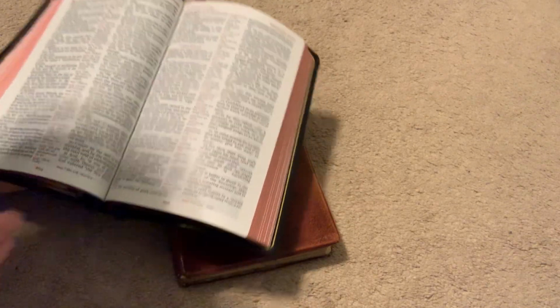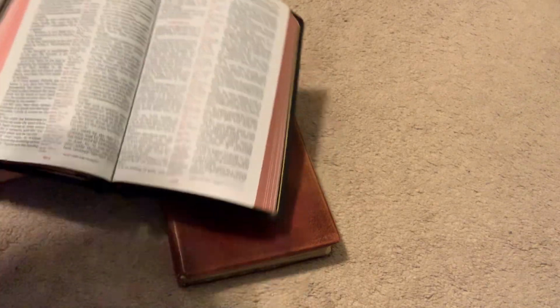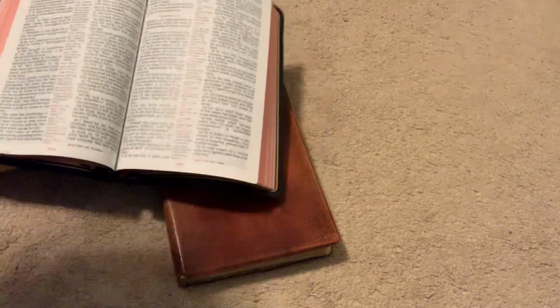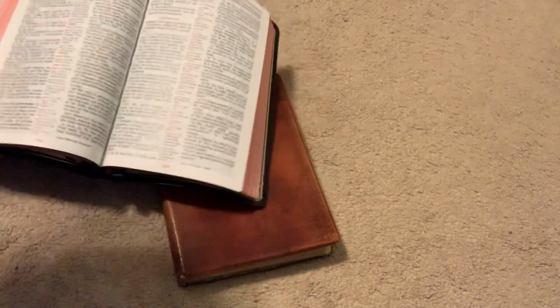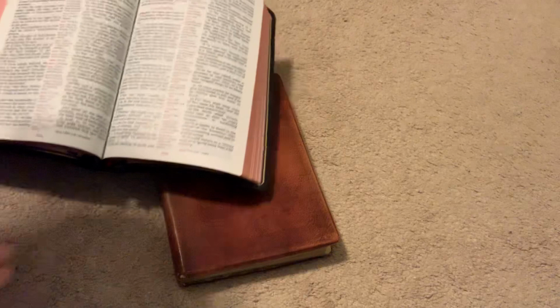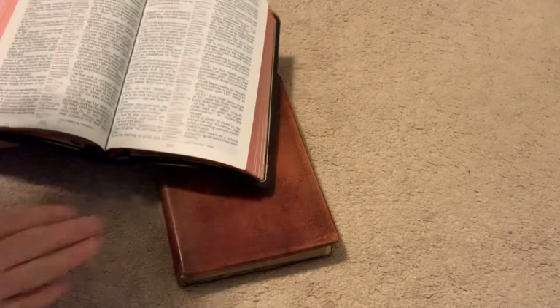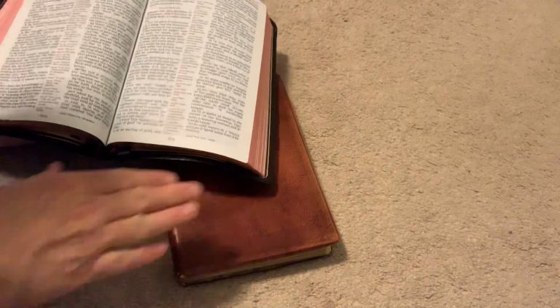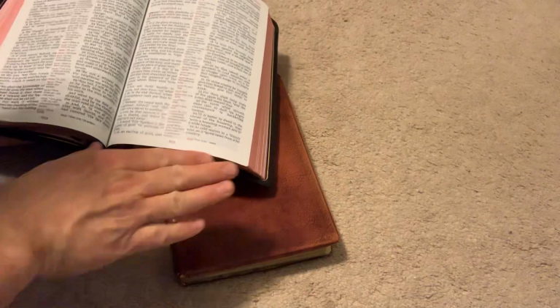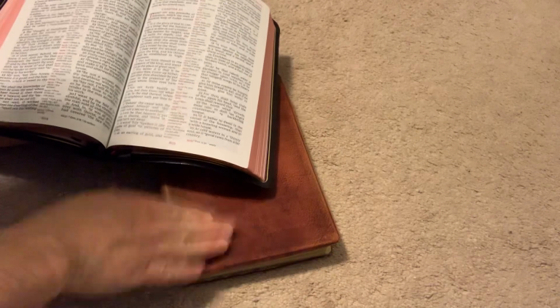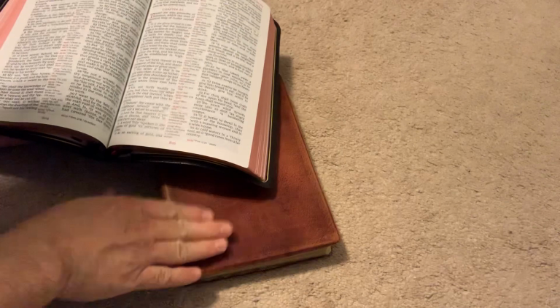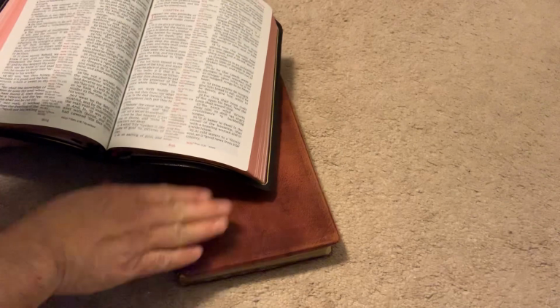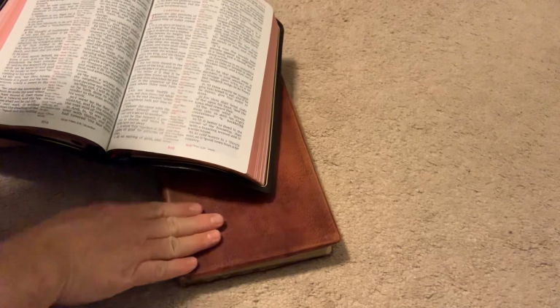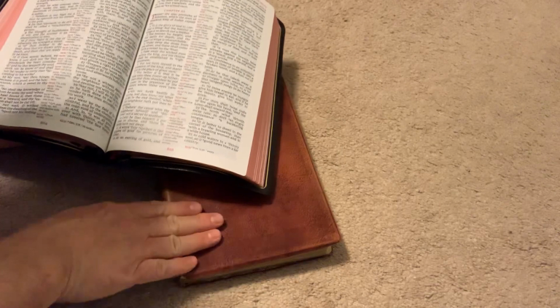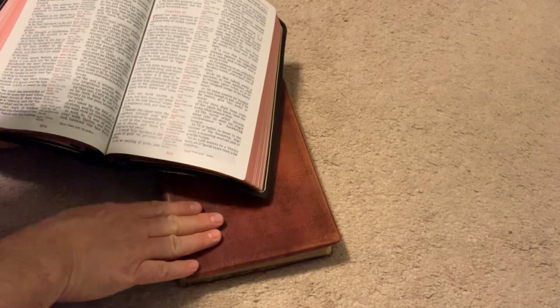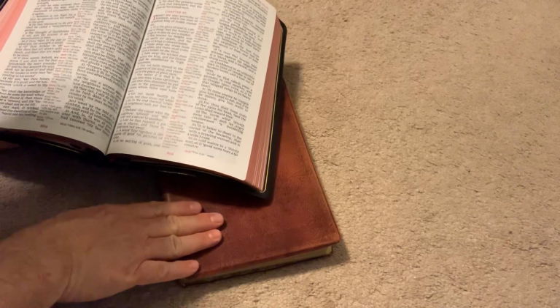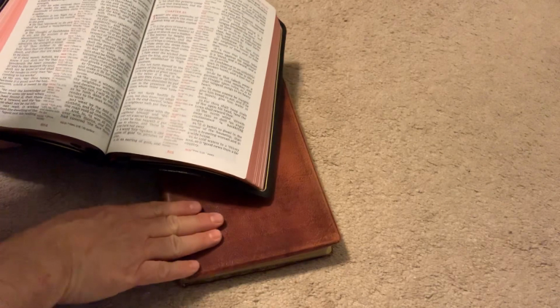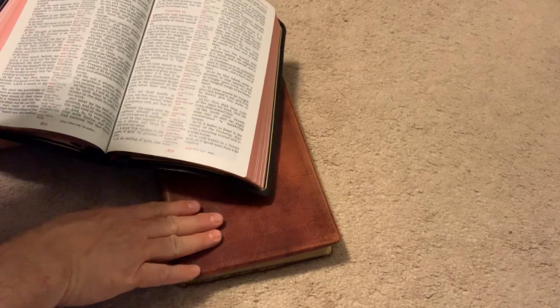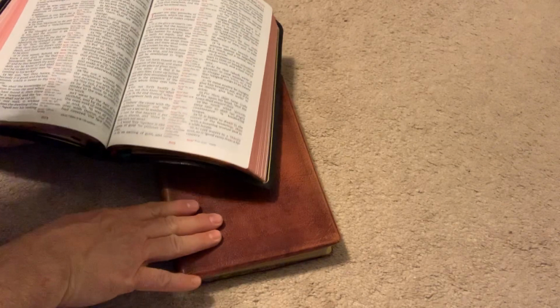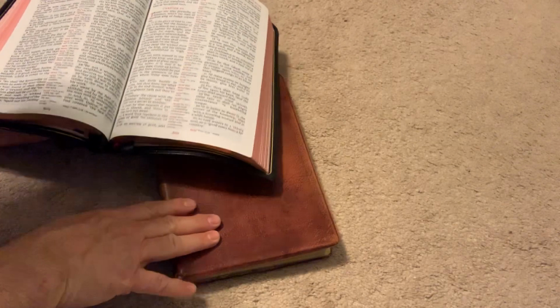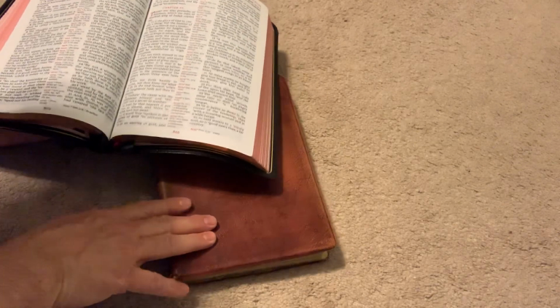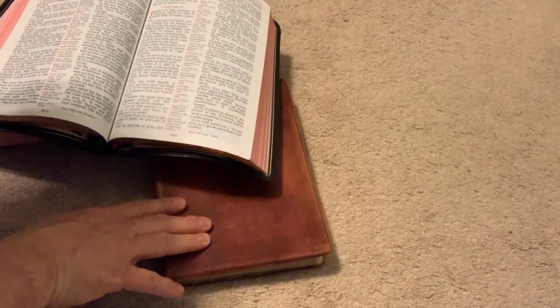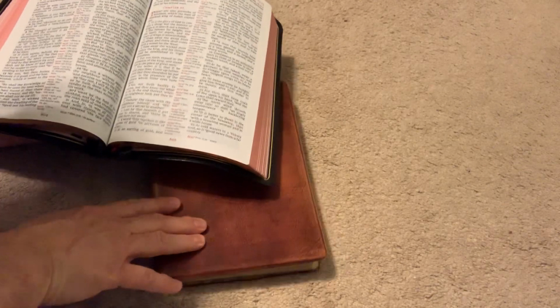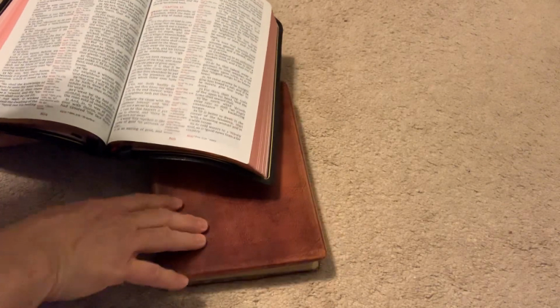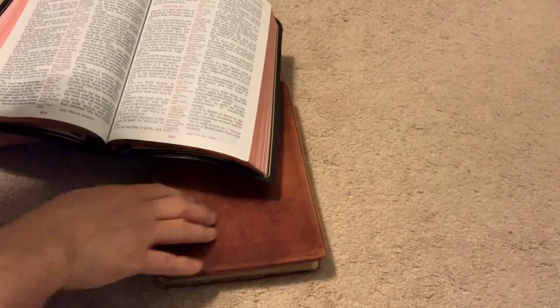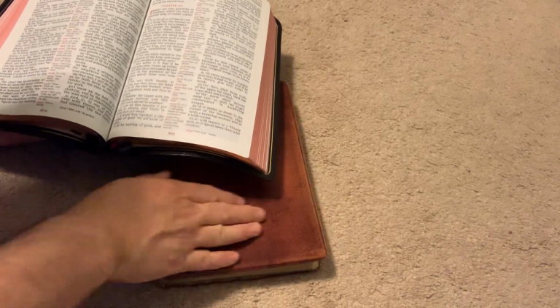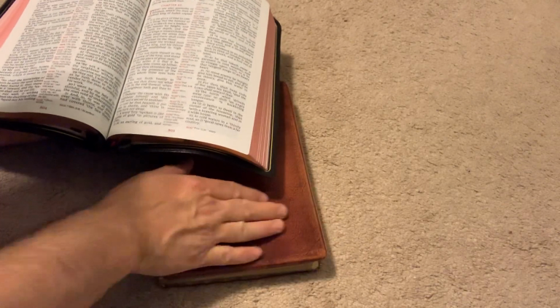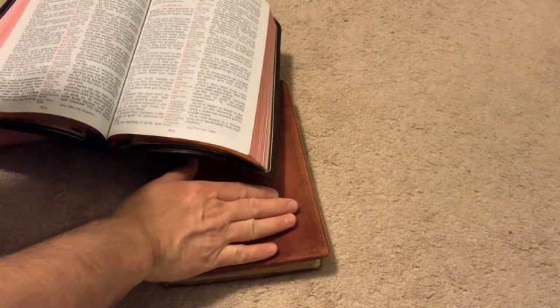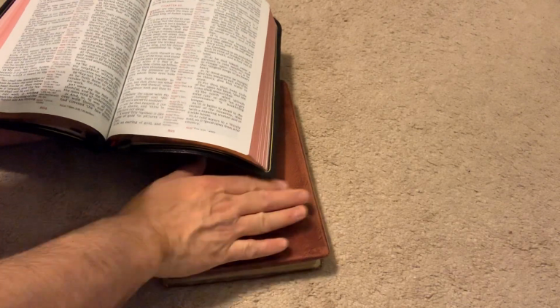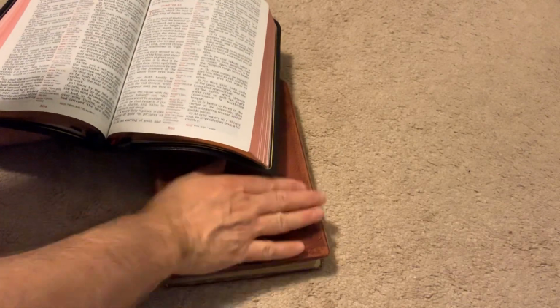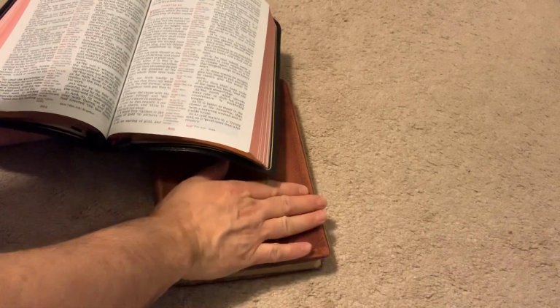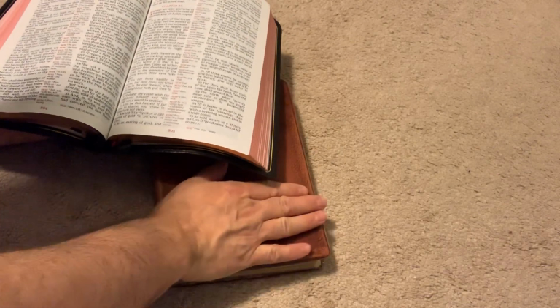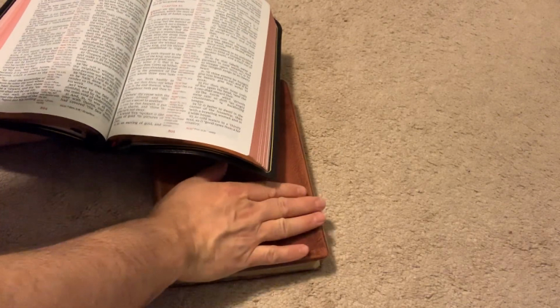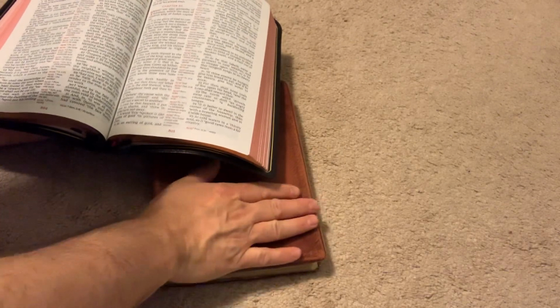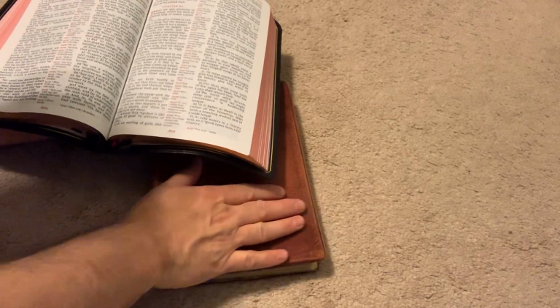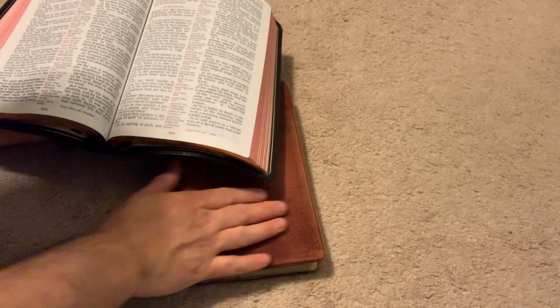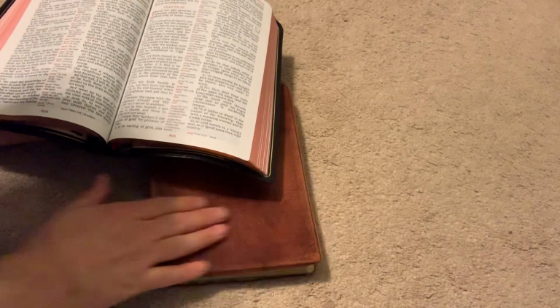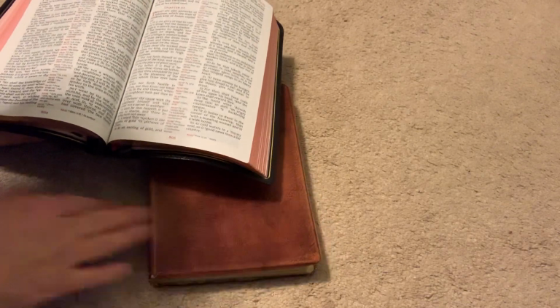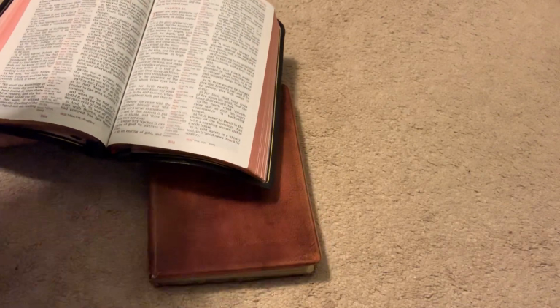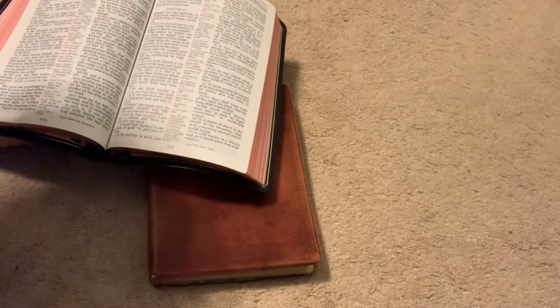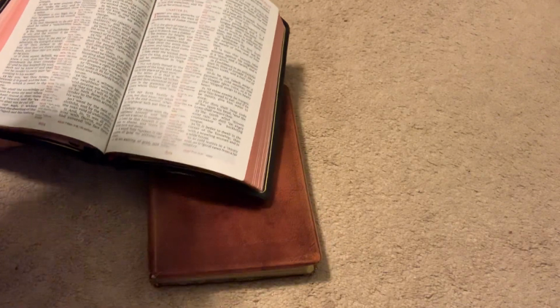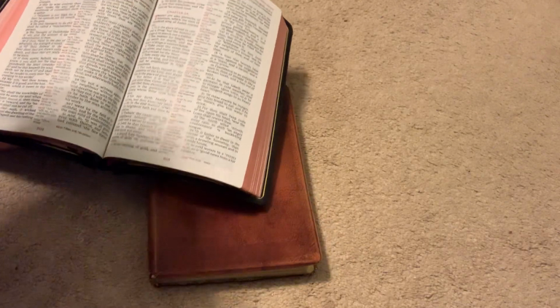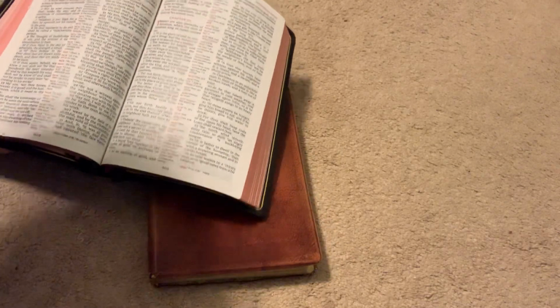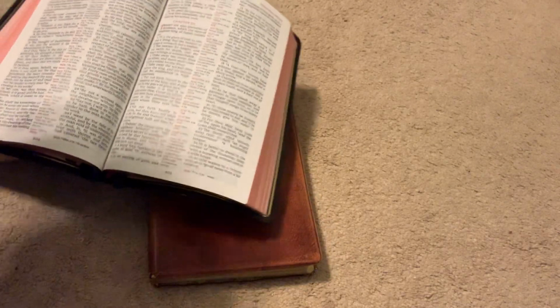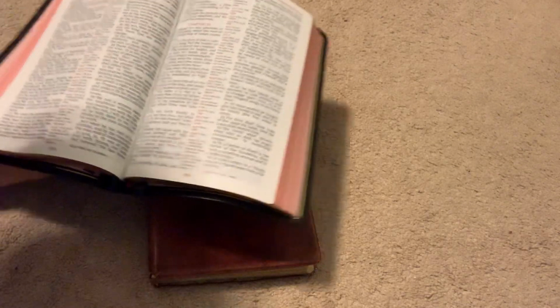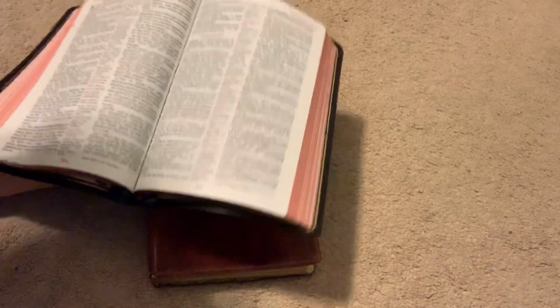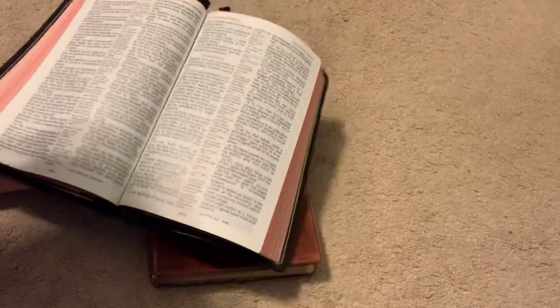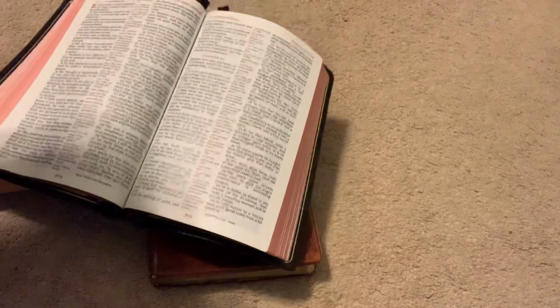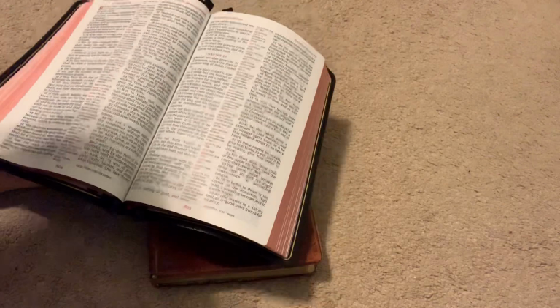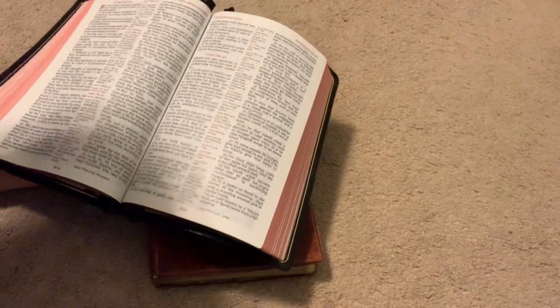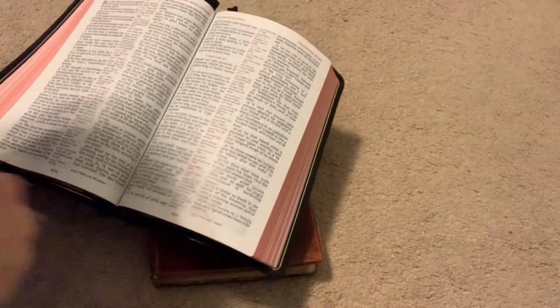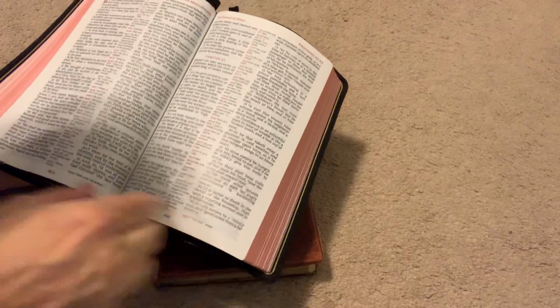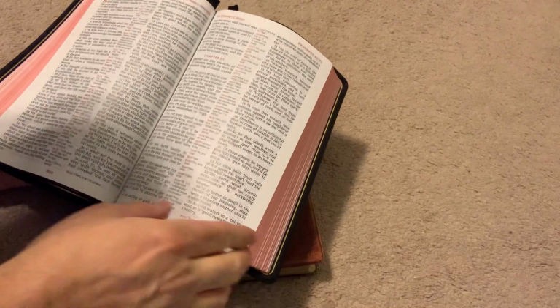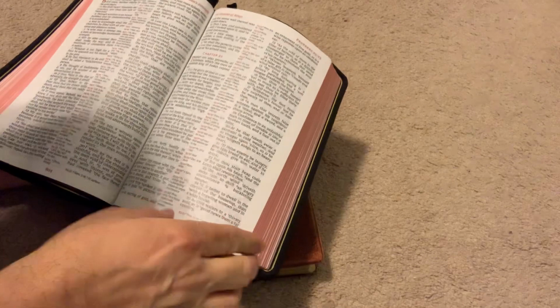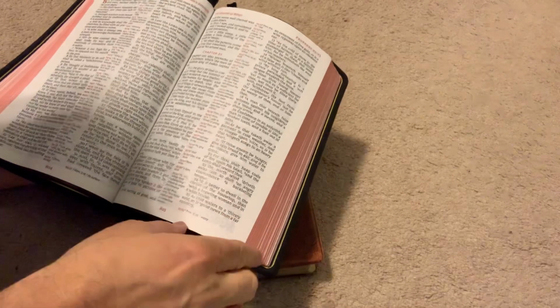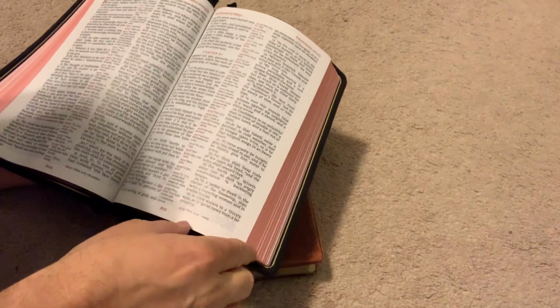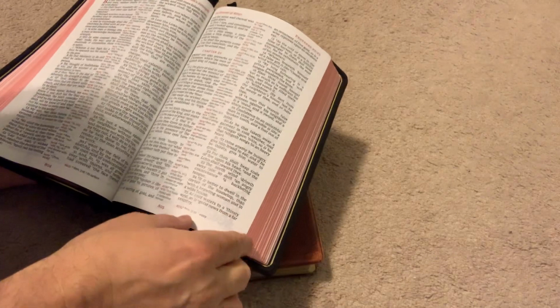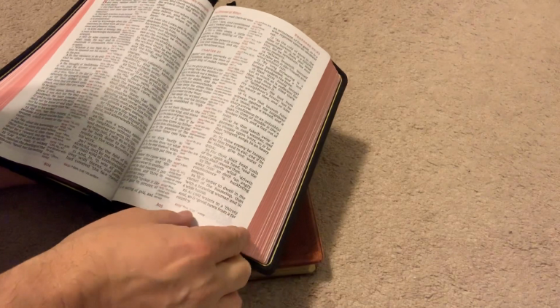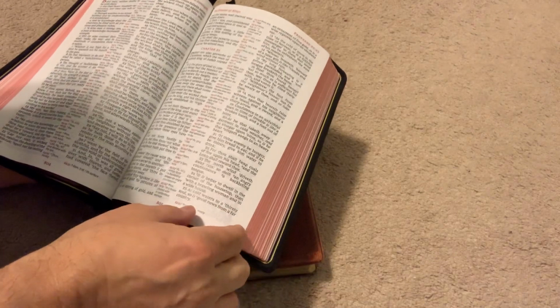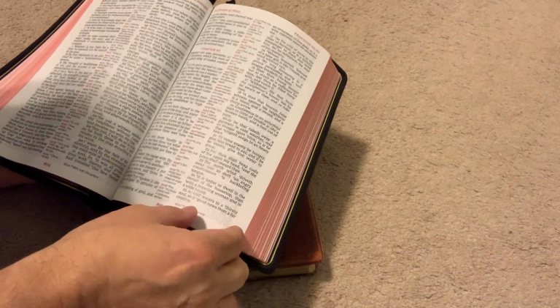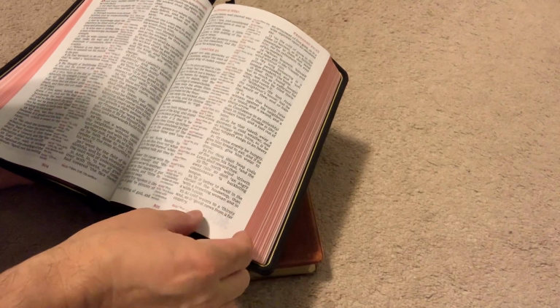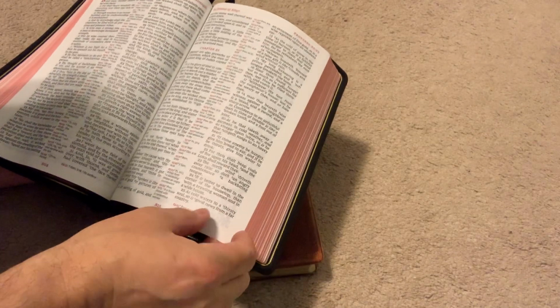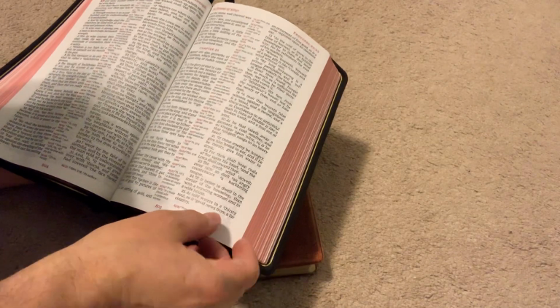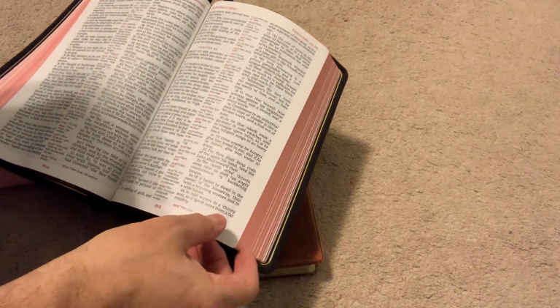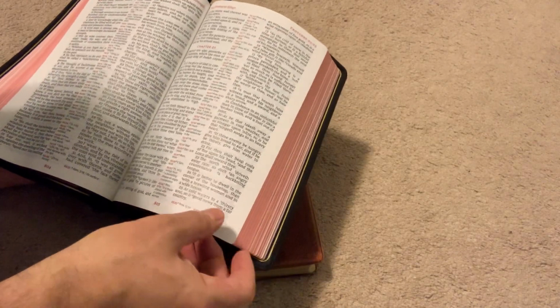Thomas Nelson did a really good job with their top-of-the-line back then, but they've stepped it up about a hundred percent with these.